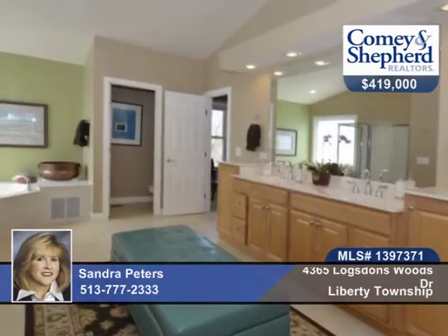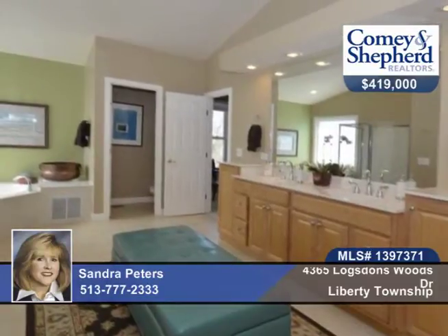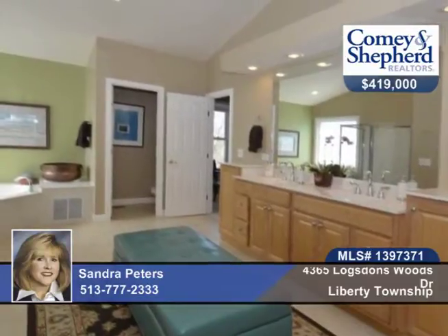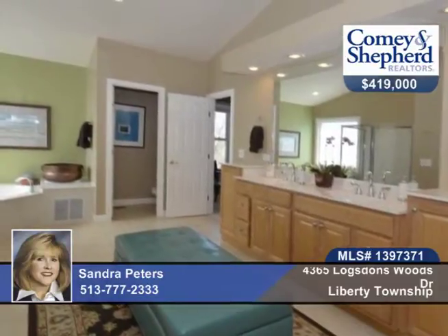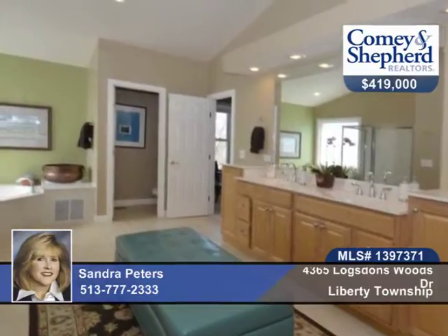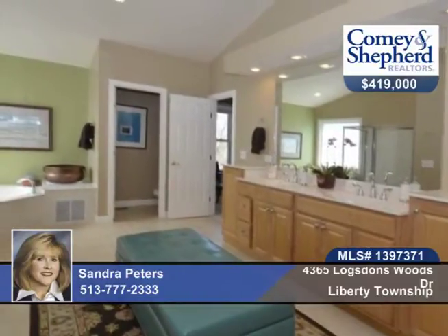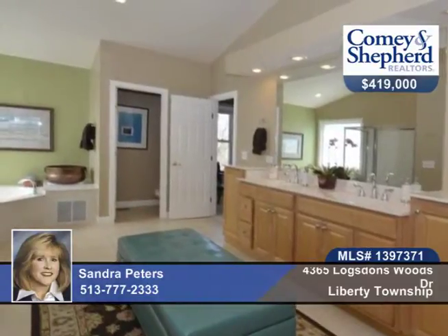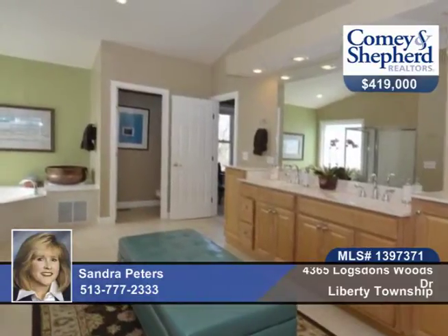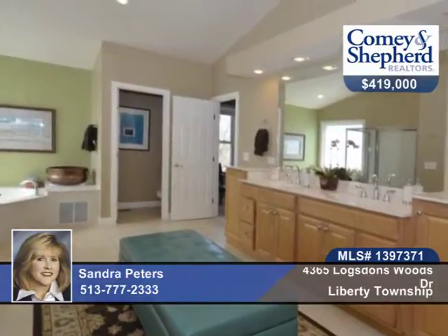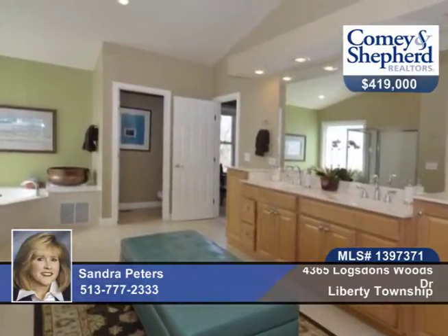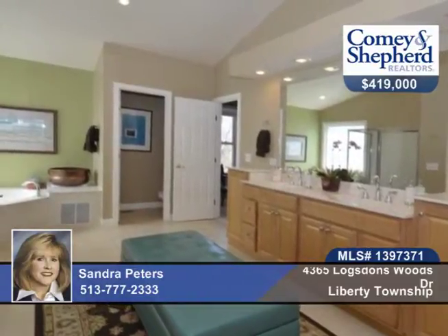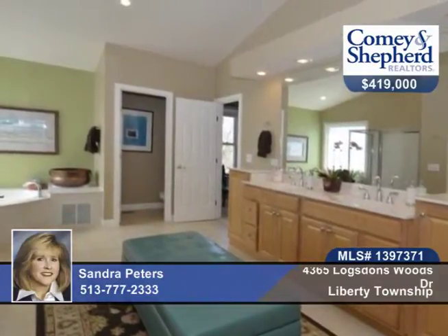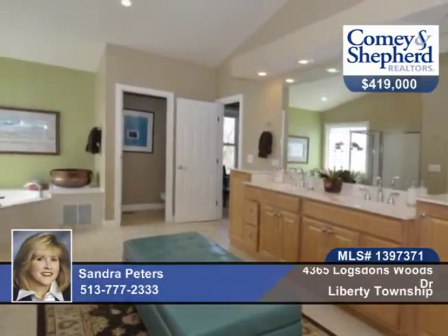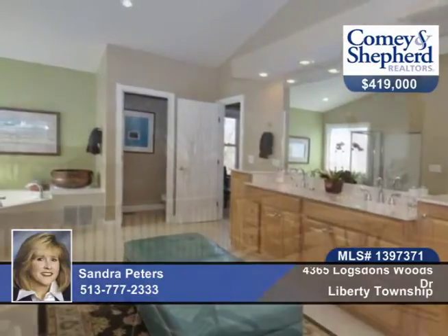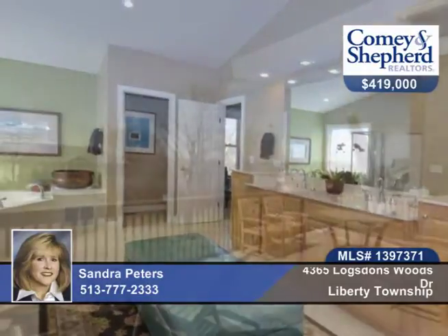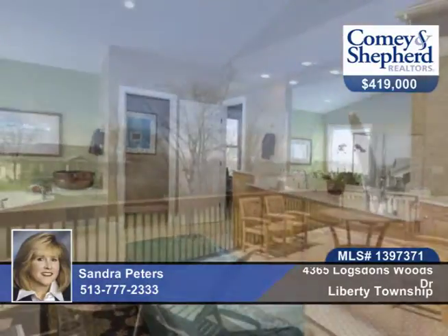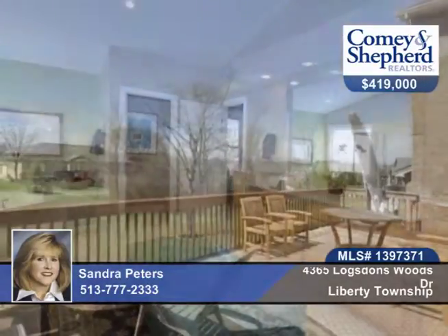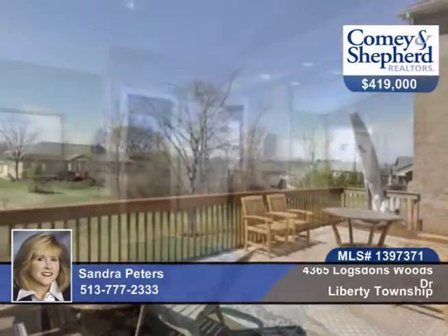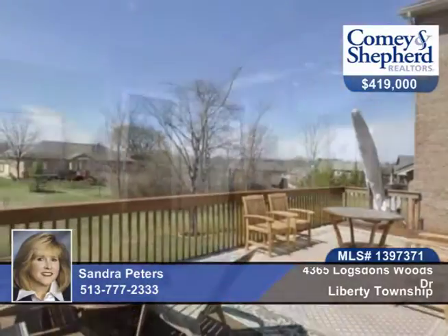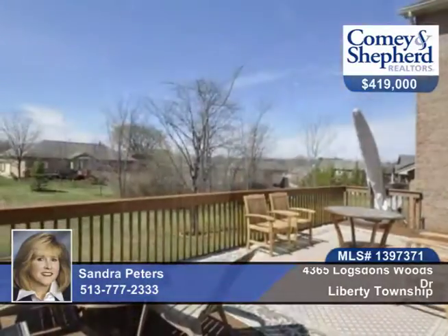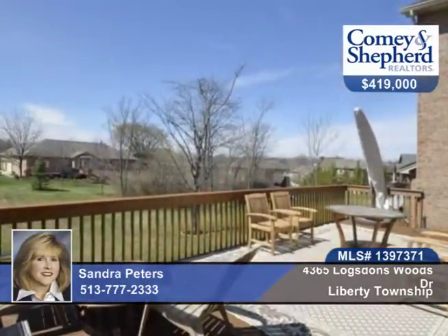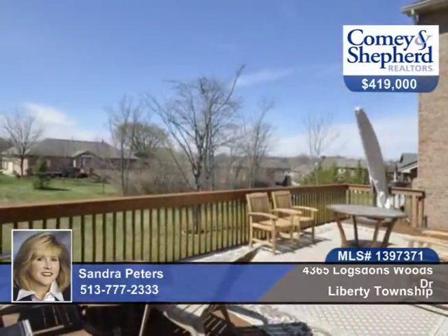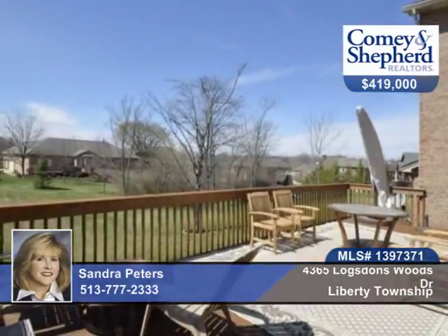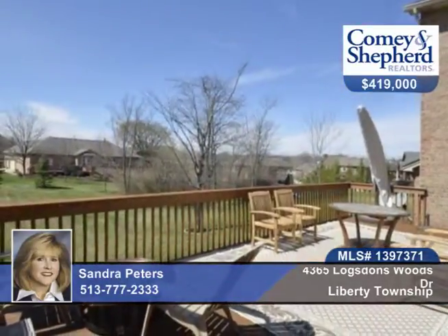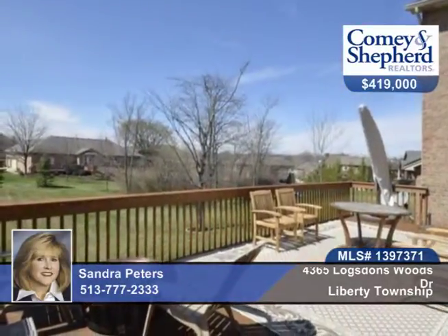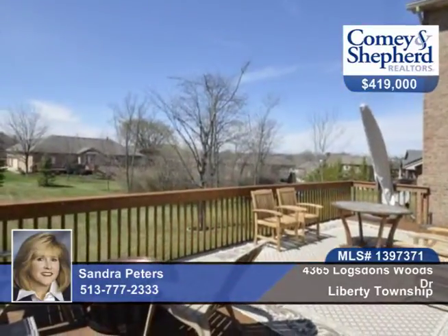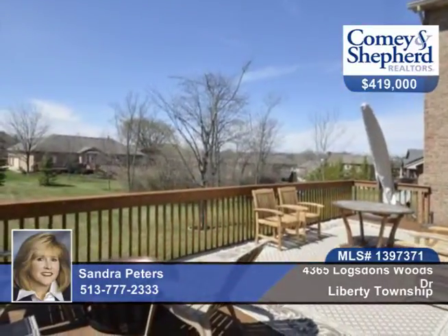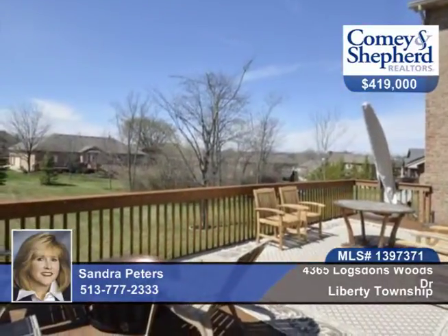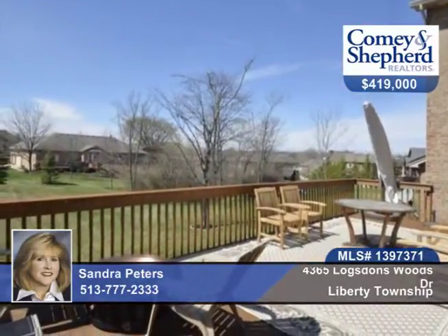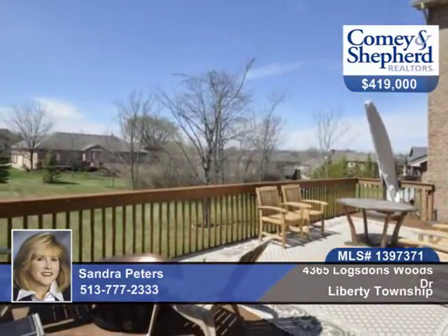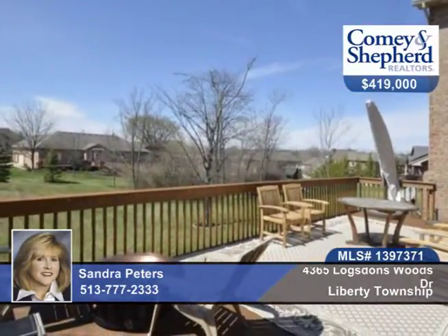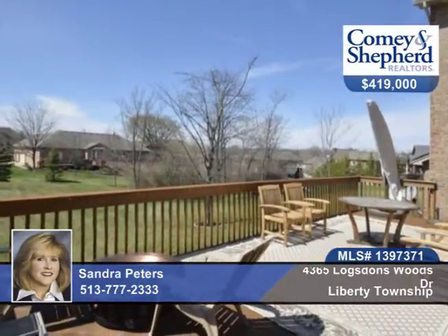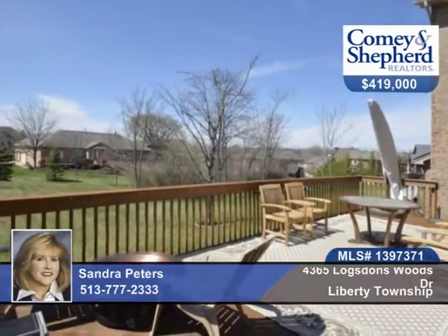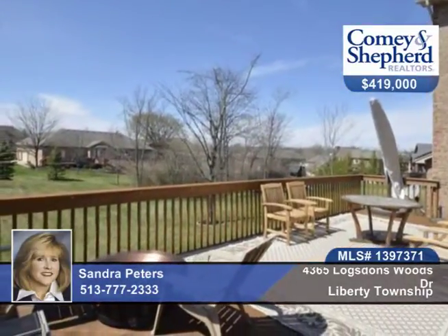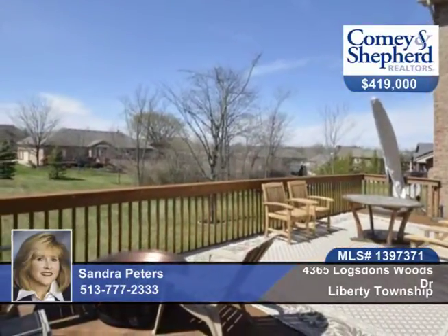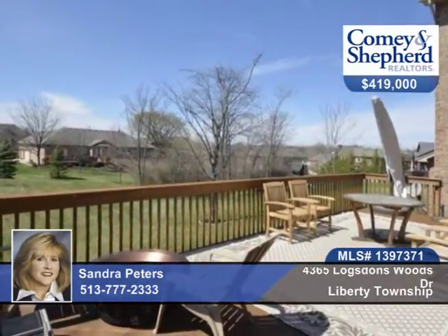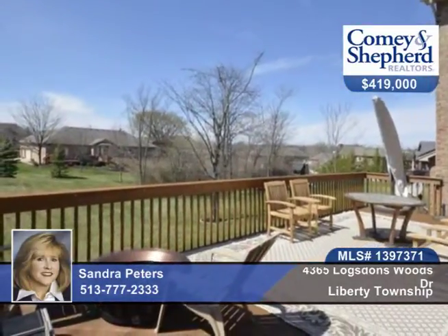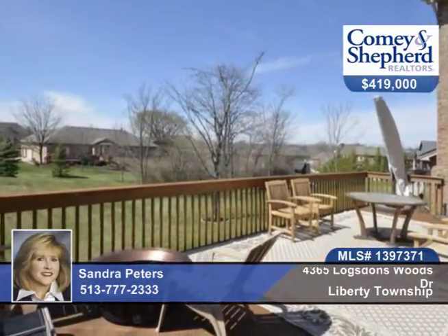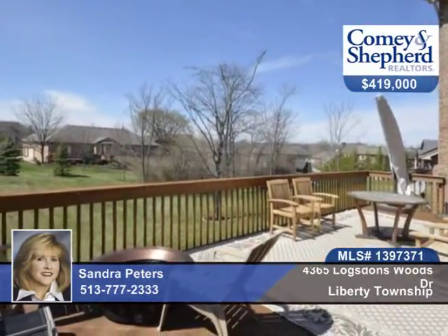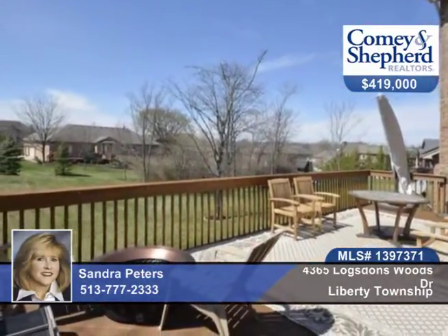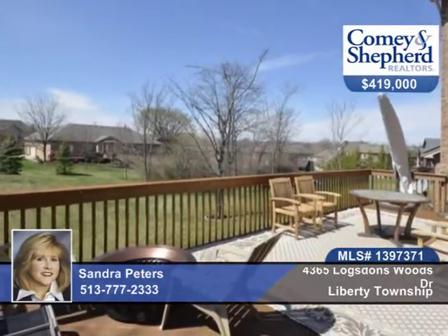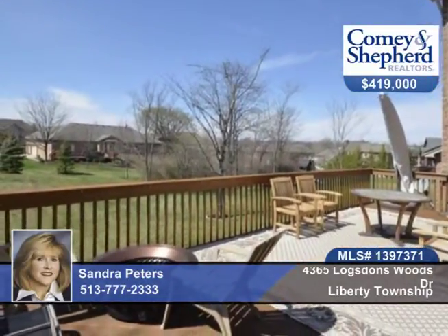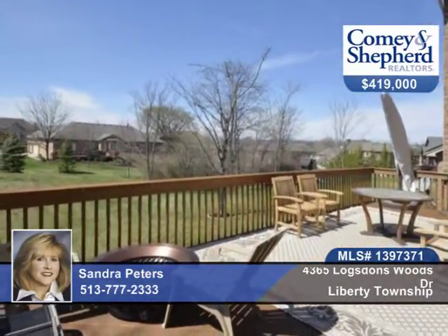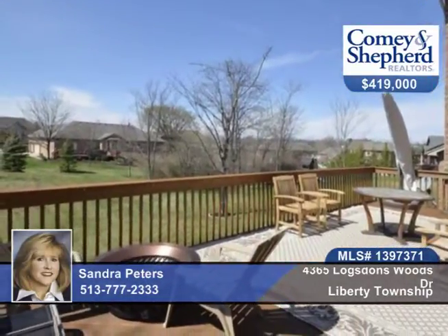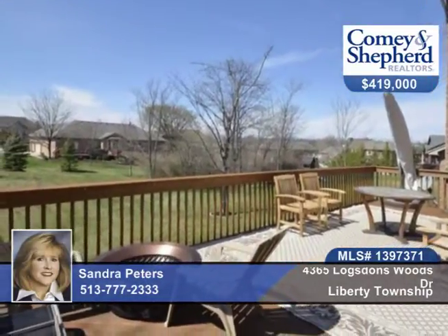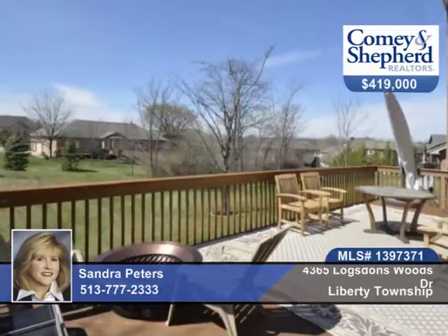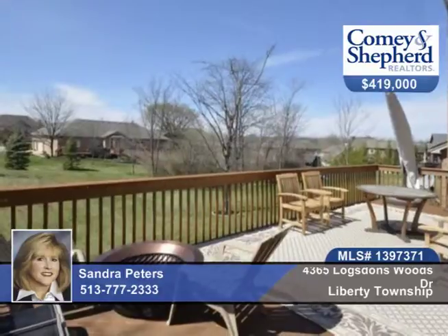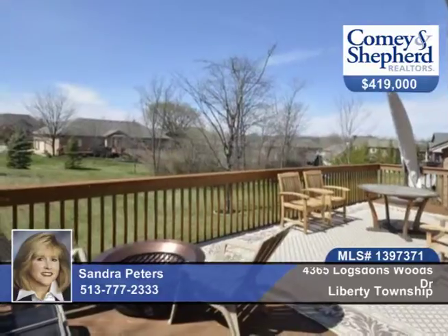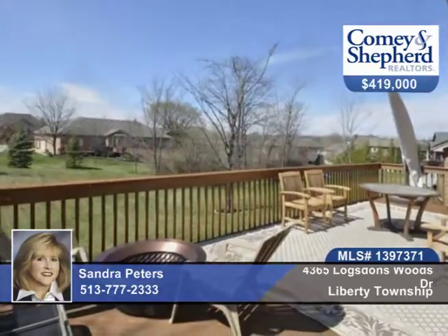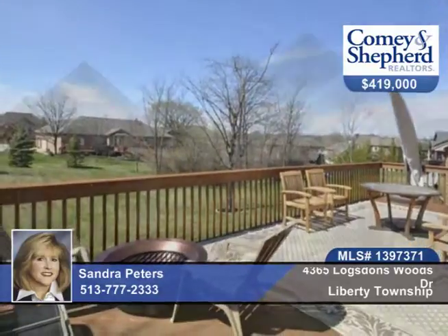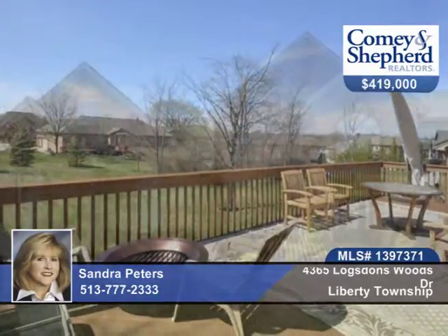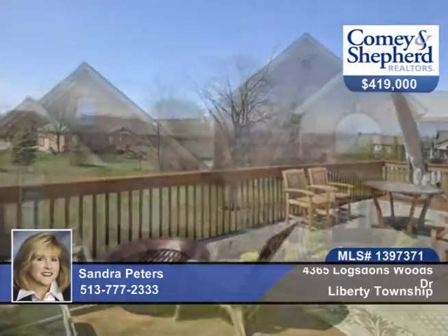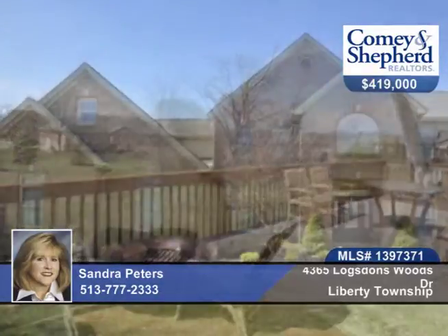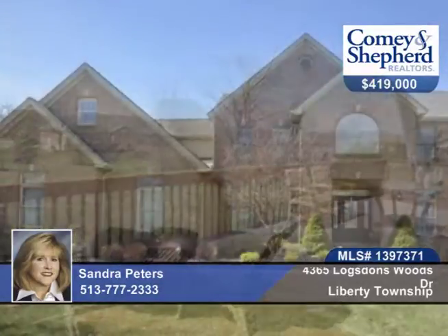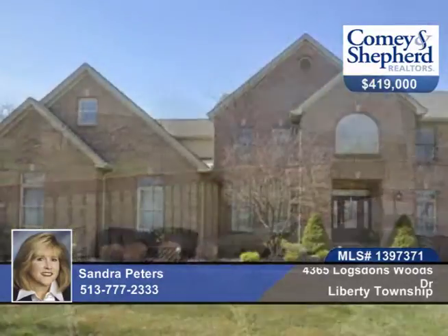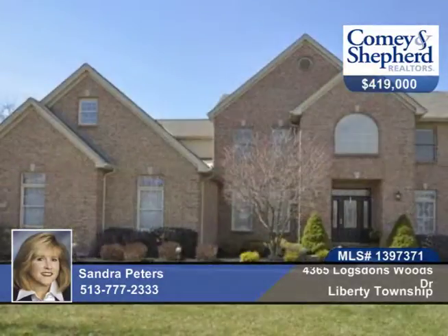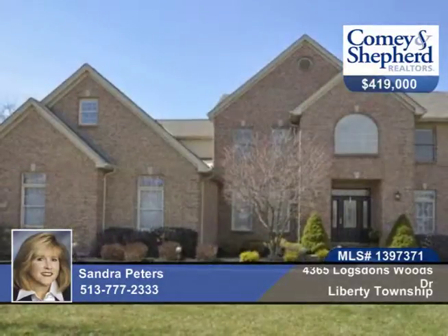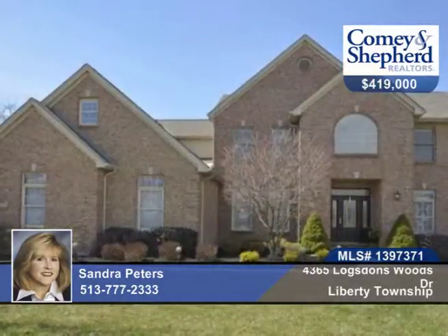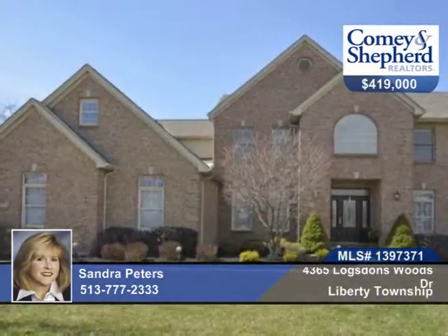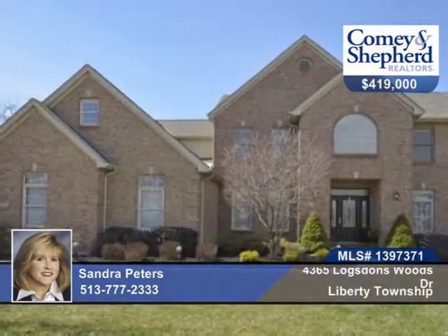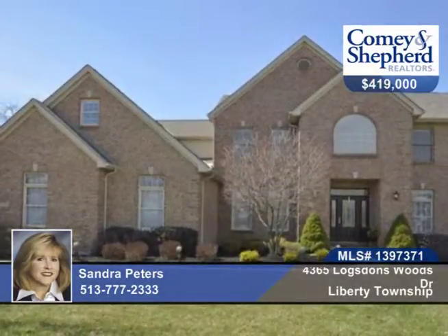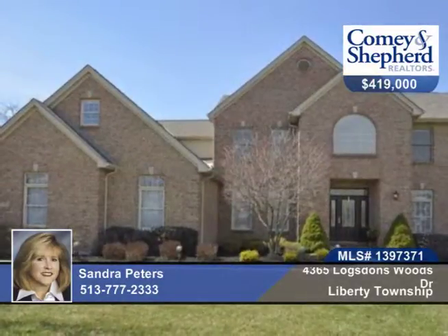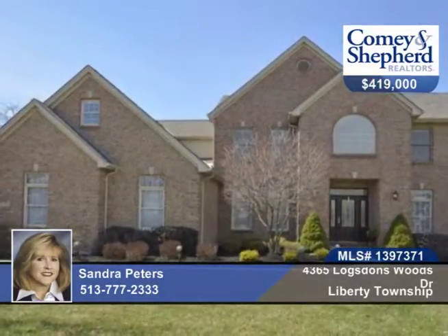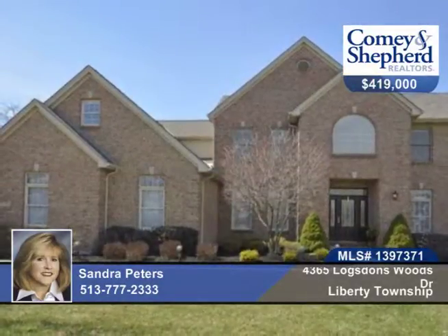This is a very usable lot in a pool community. Call Sandra today for details on this four-bedroom, two-bath stunning home.